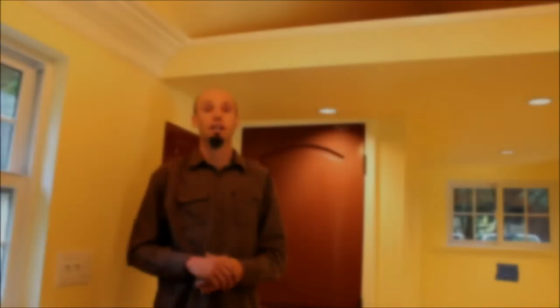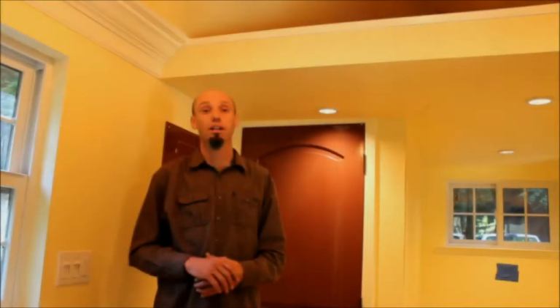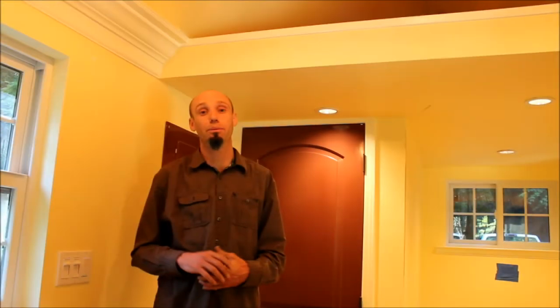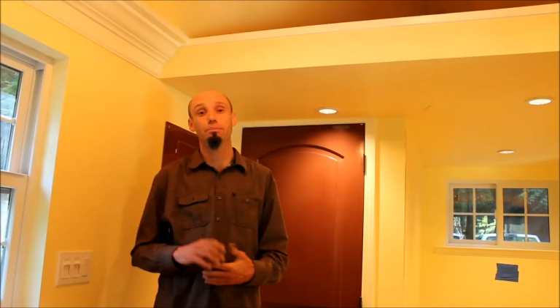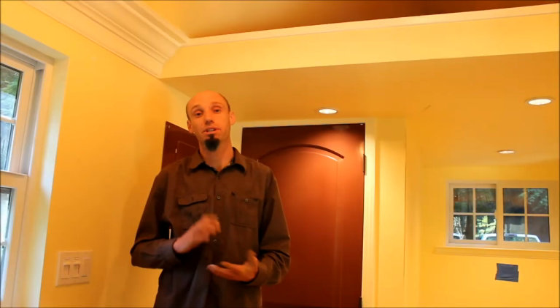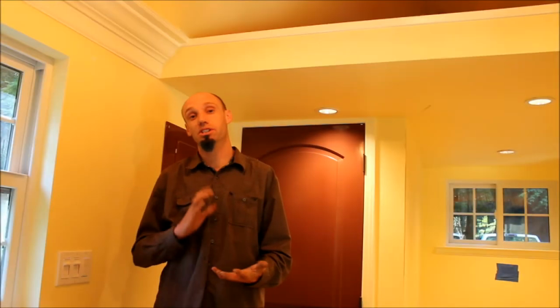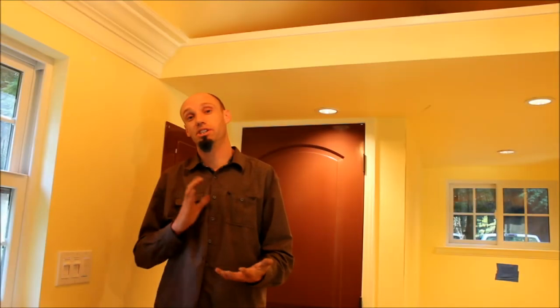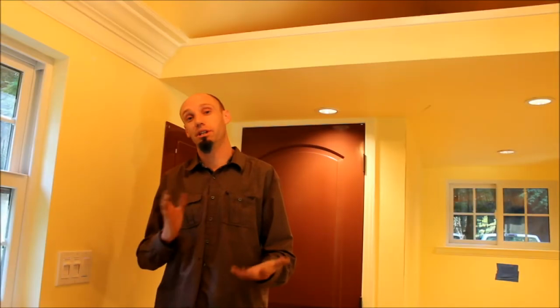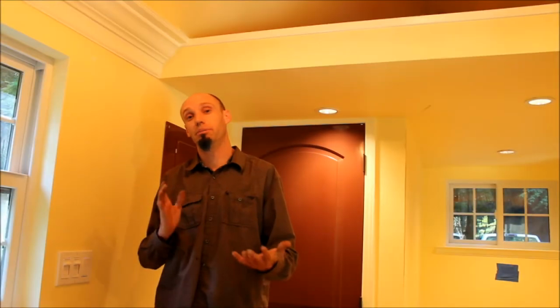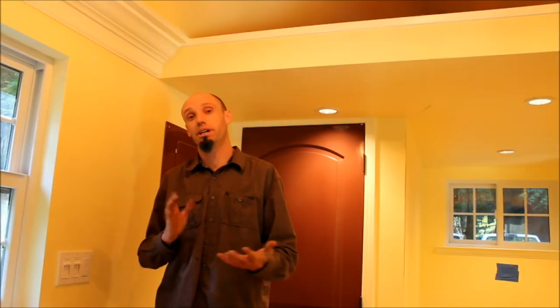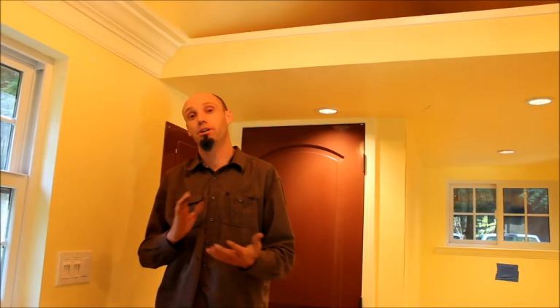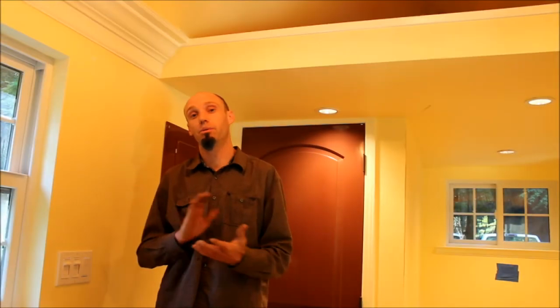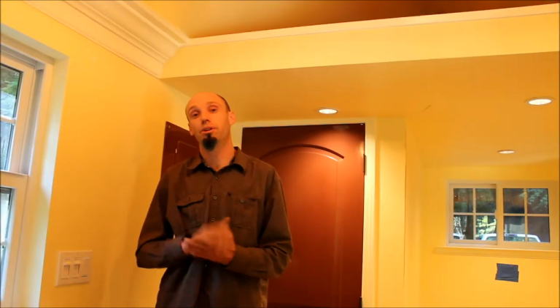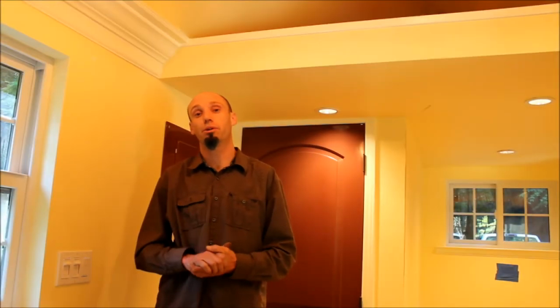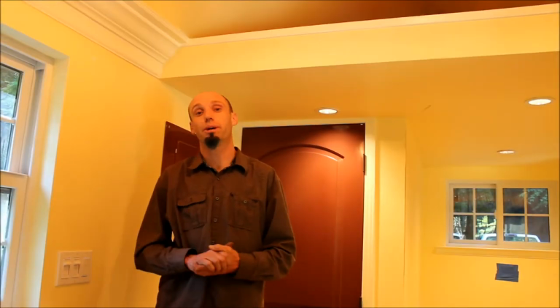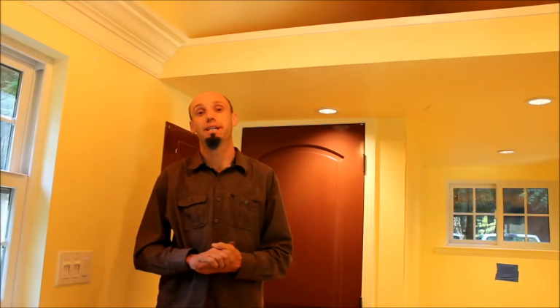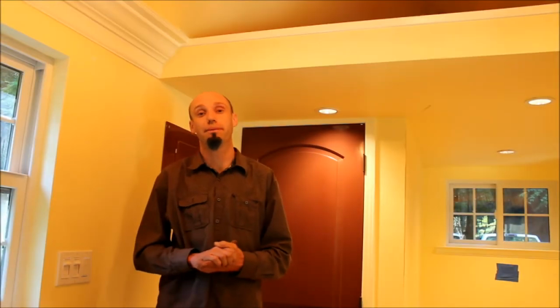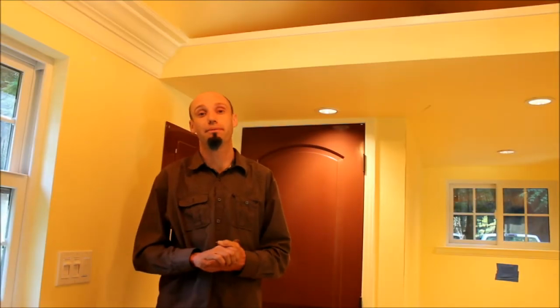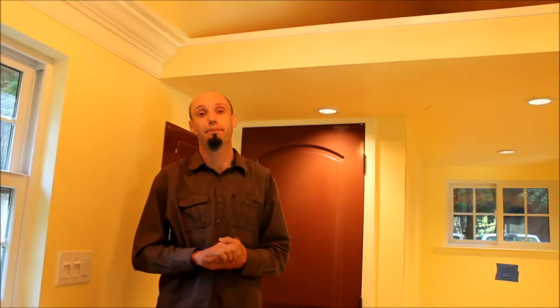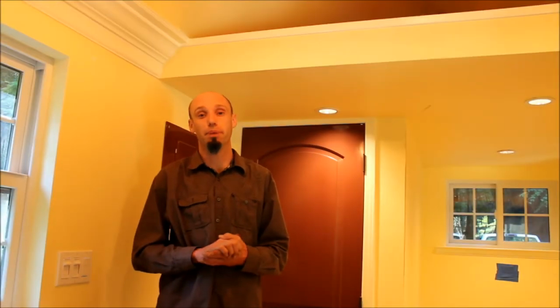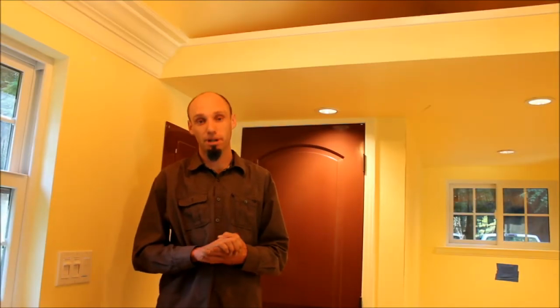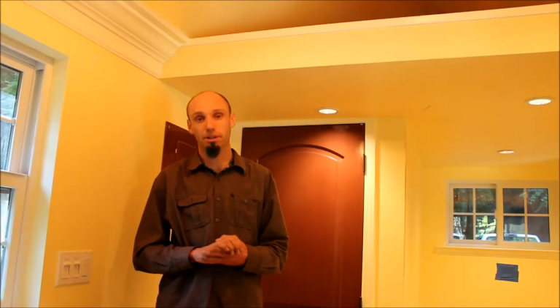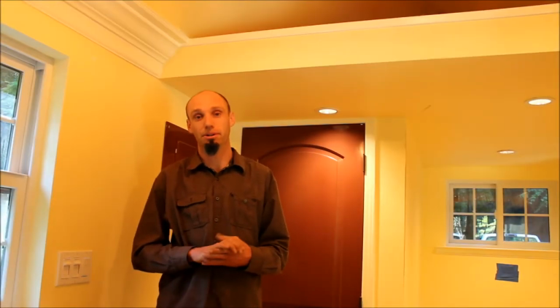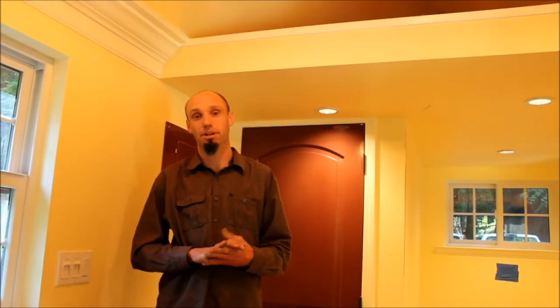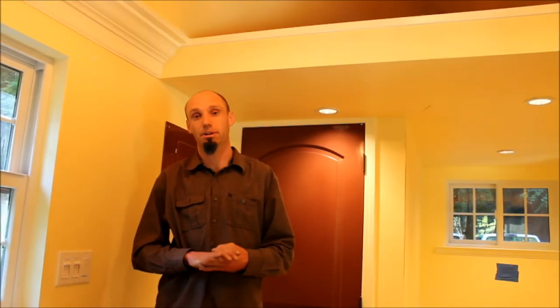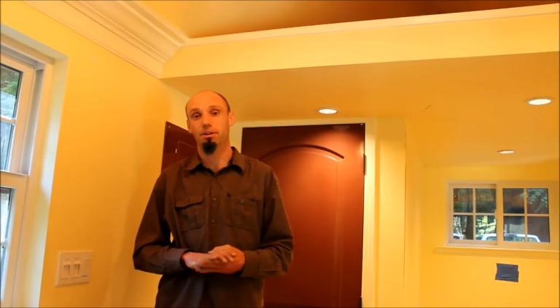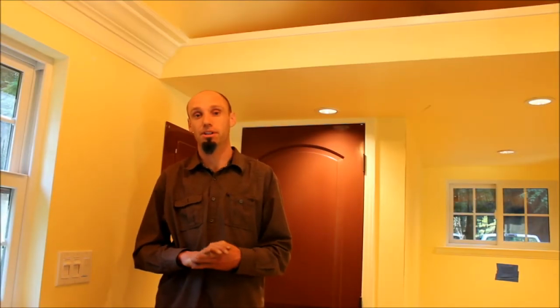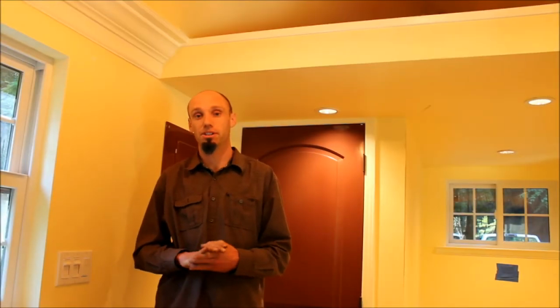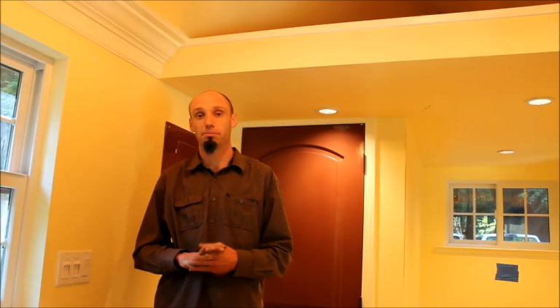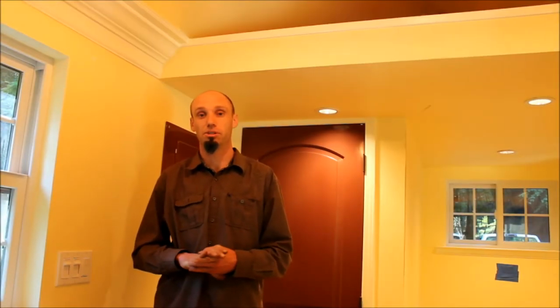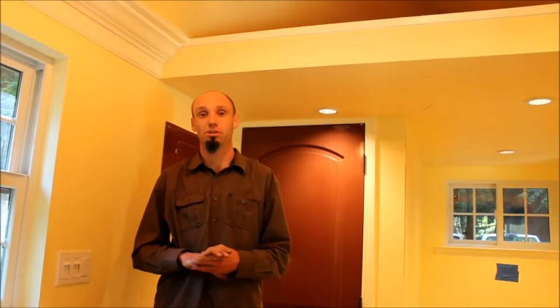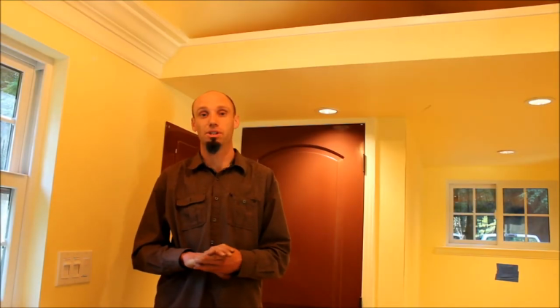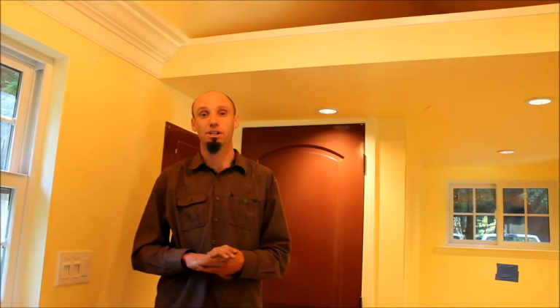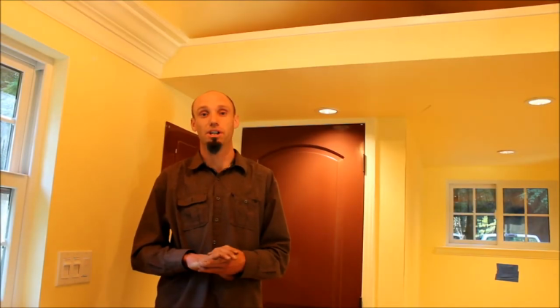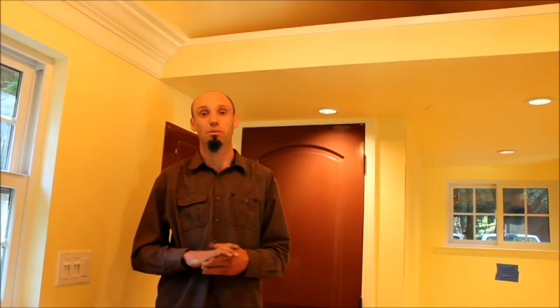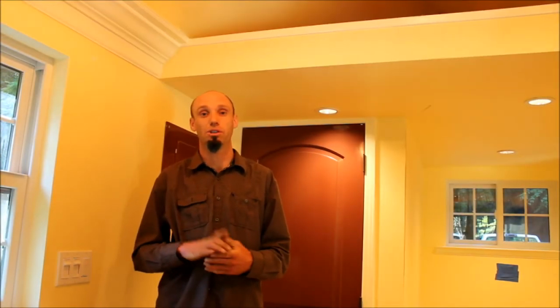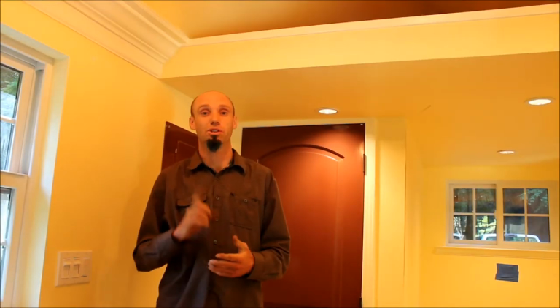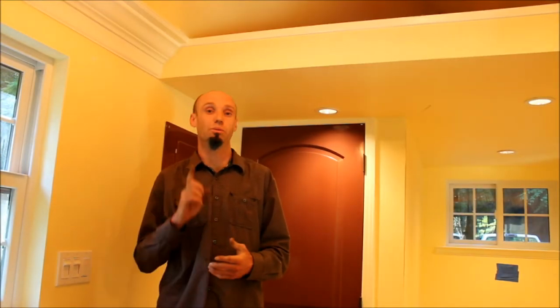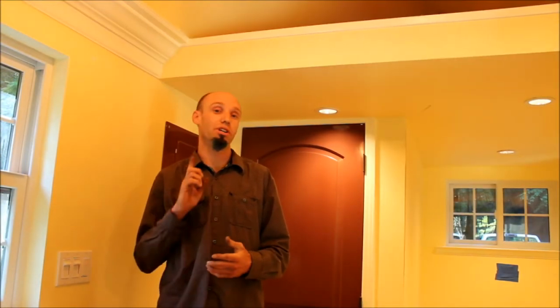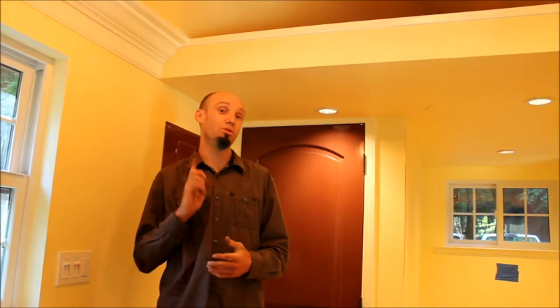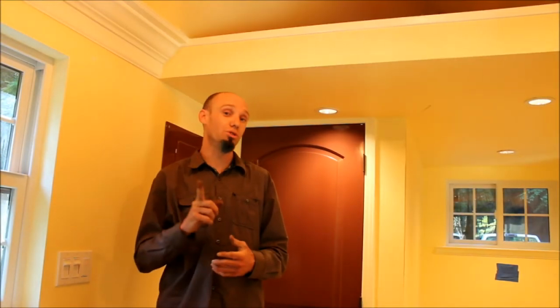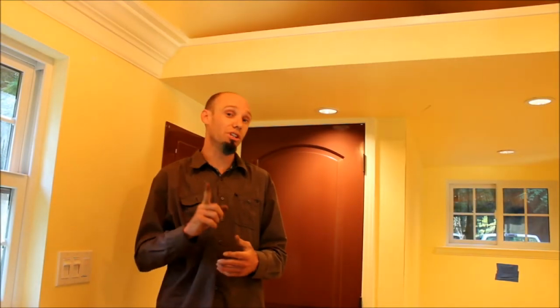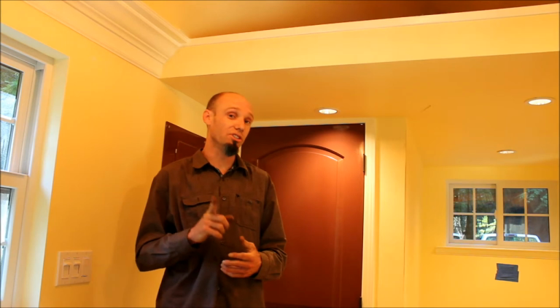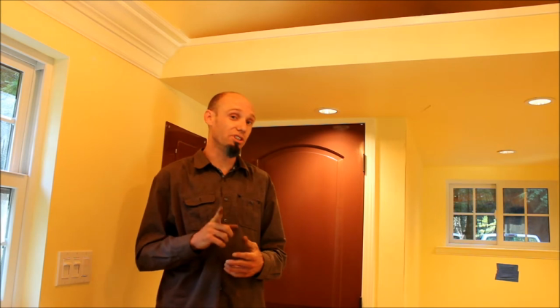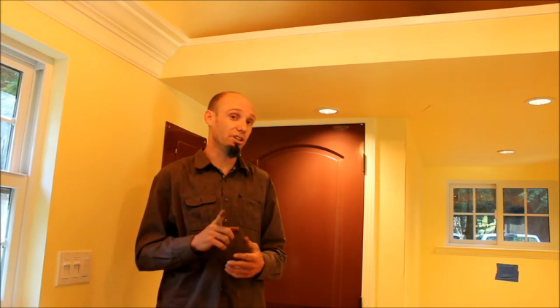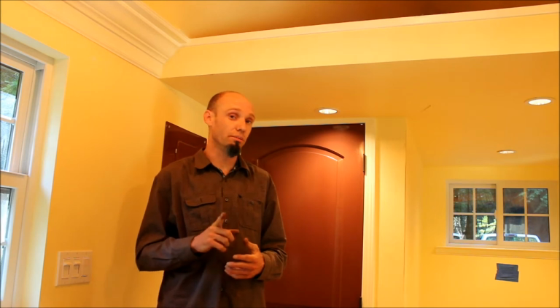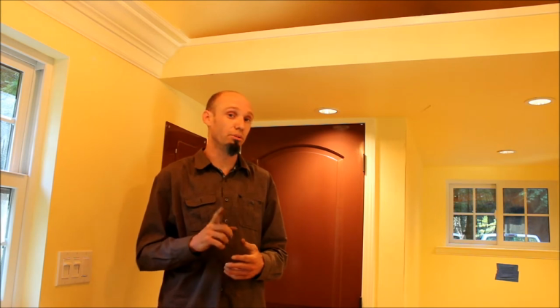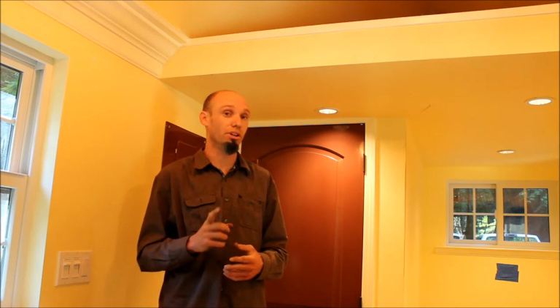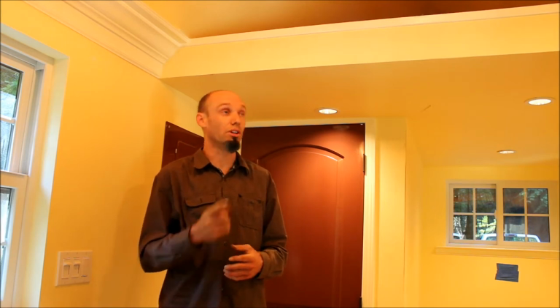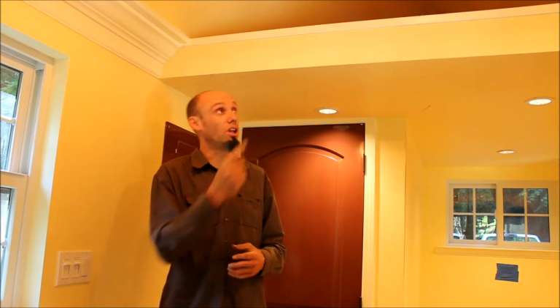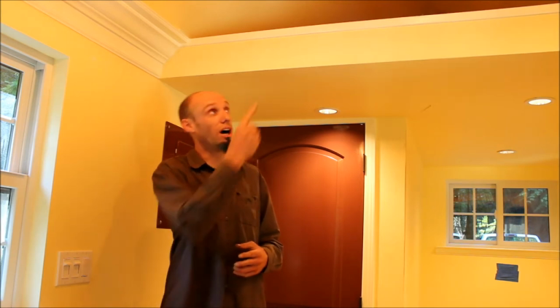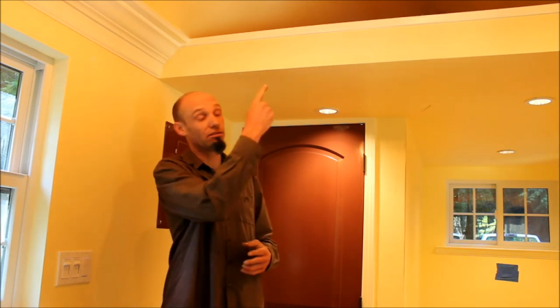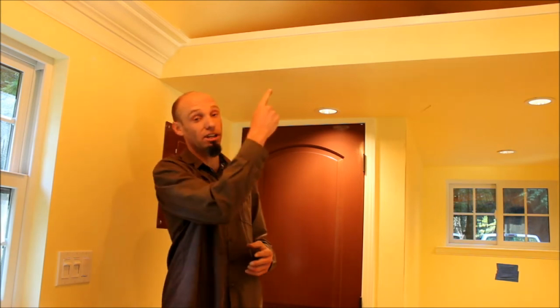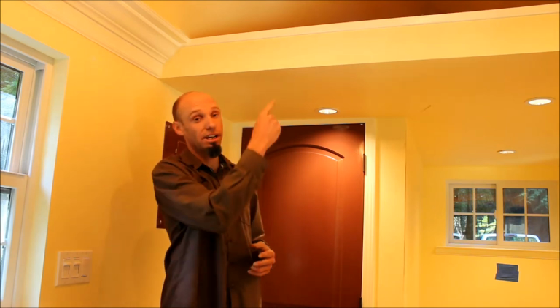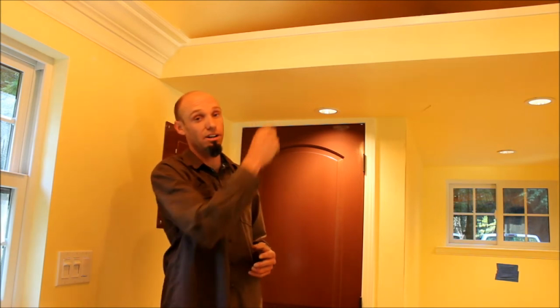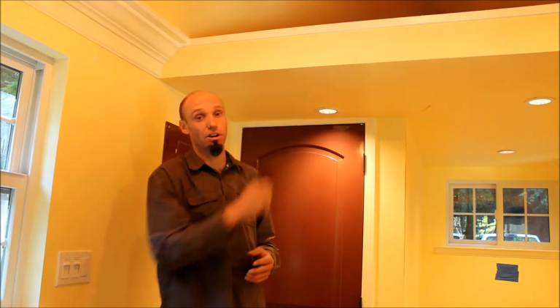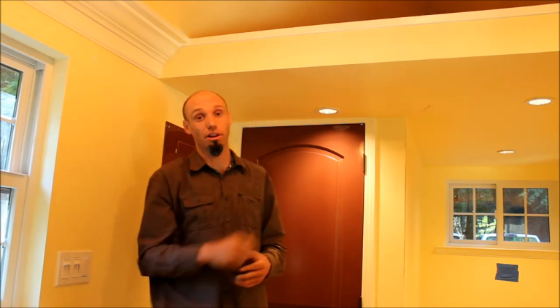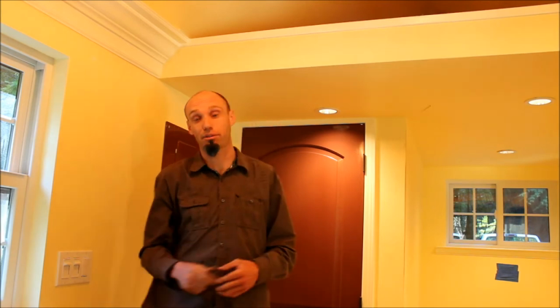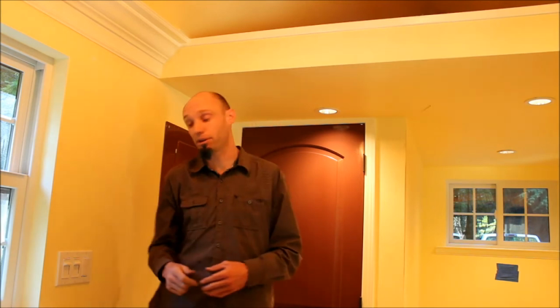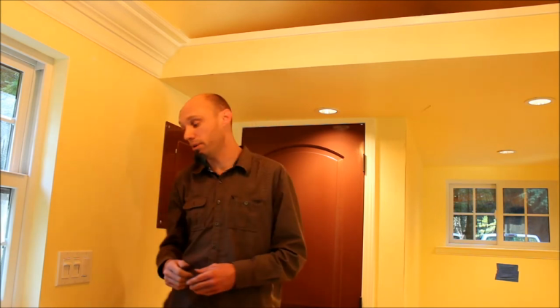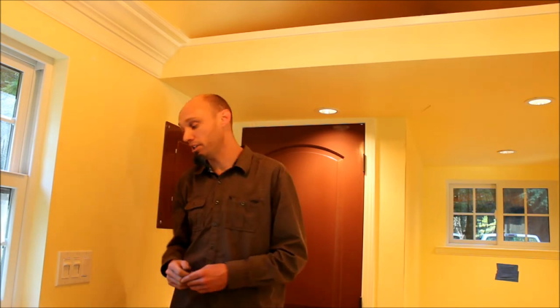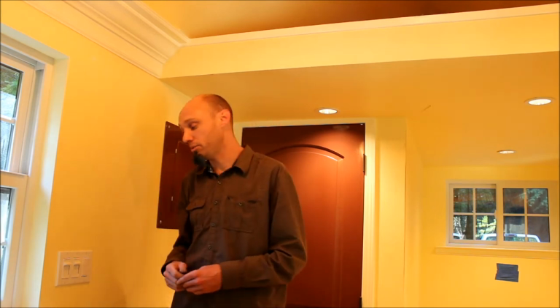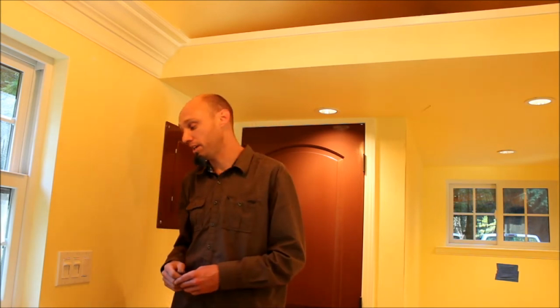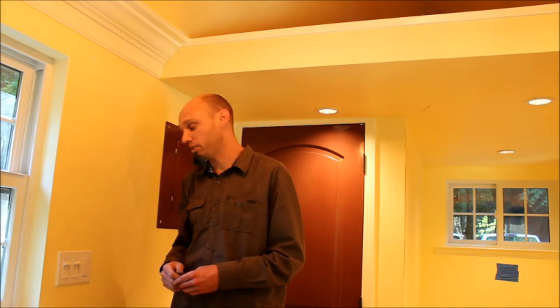Hello, this is Dylan Panko with a quick tip from Bungalow to Go. On this episode, I want to show you why you should consider putting your loft light on a three-way switch.